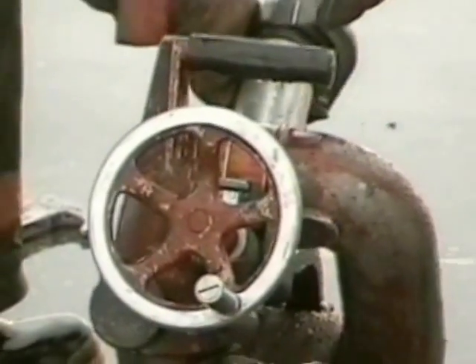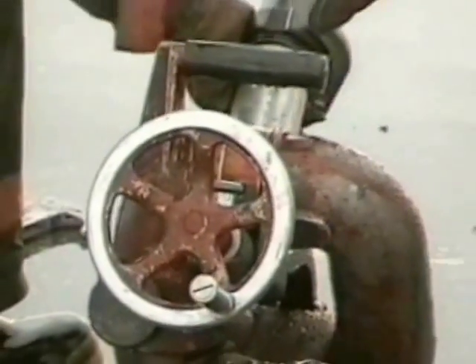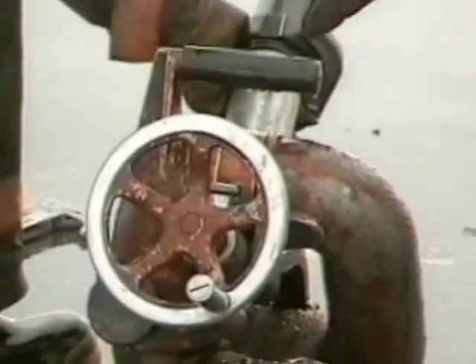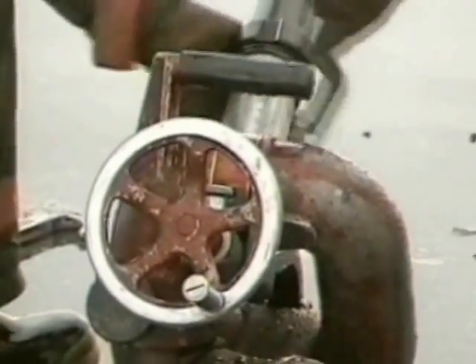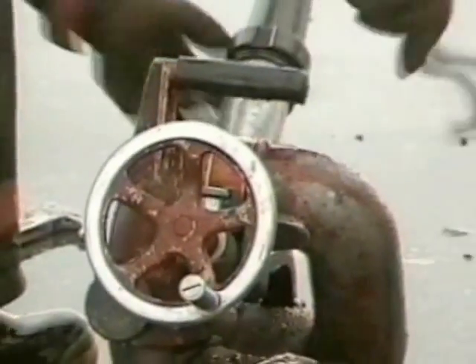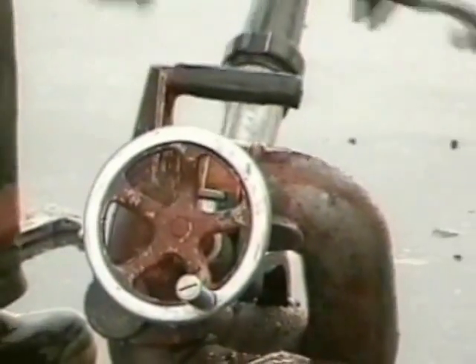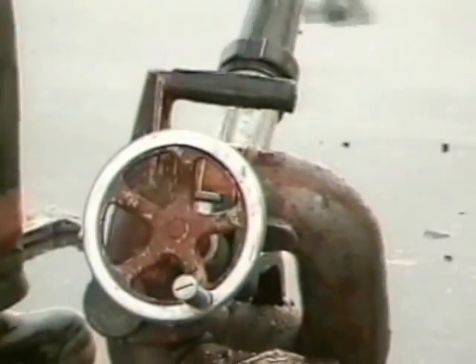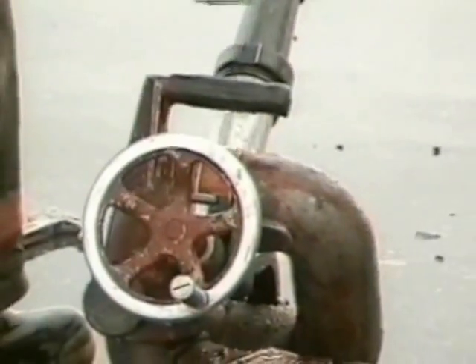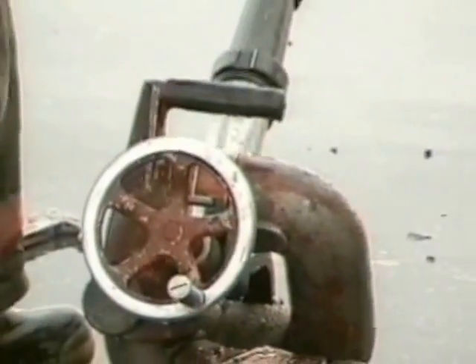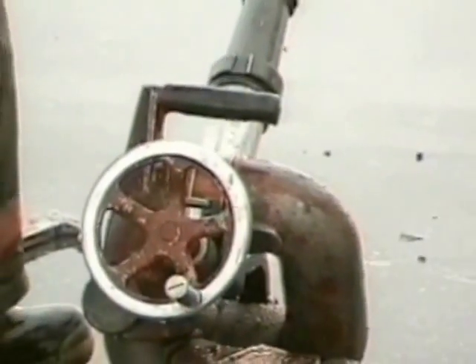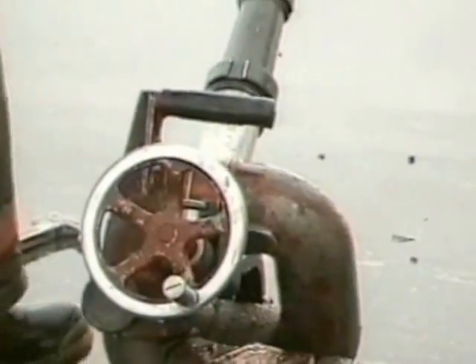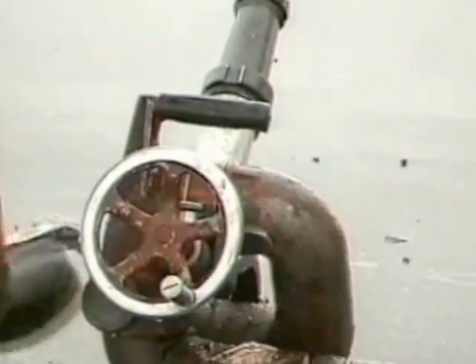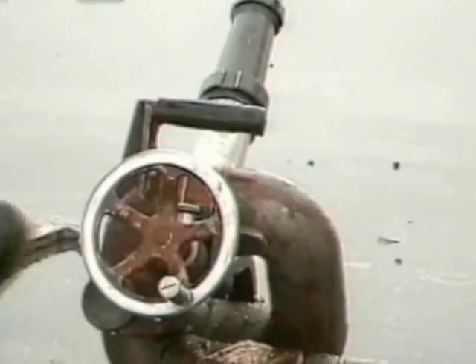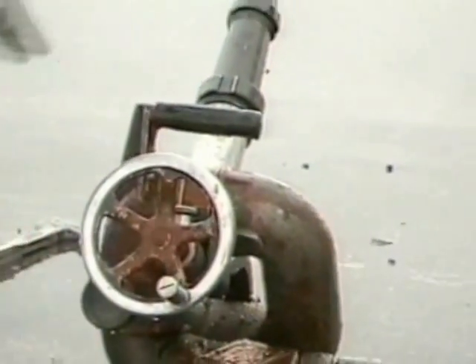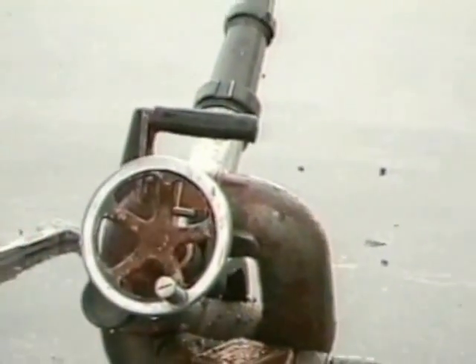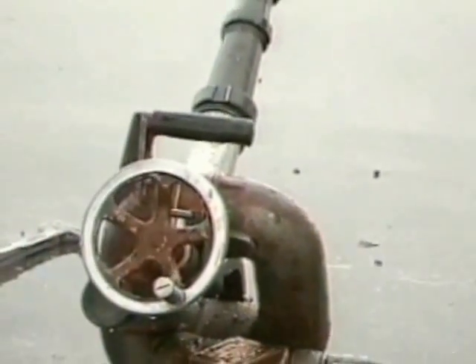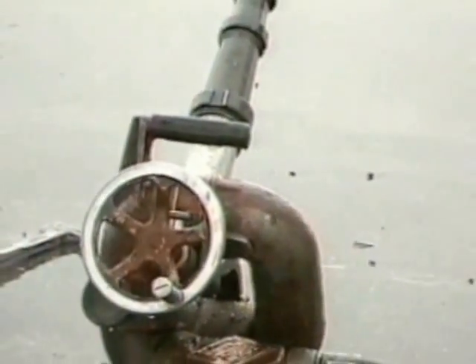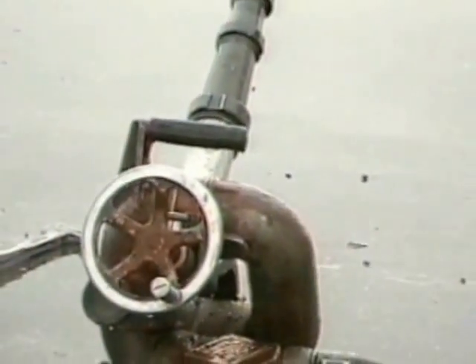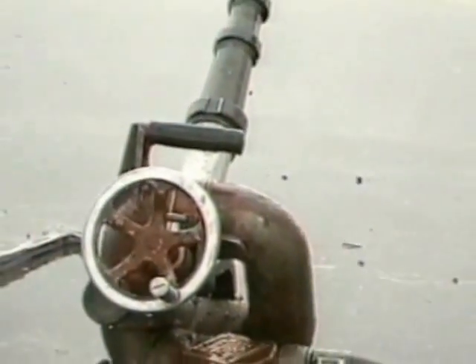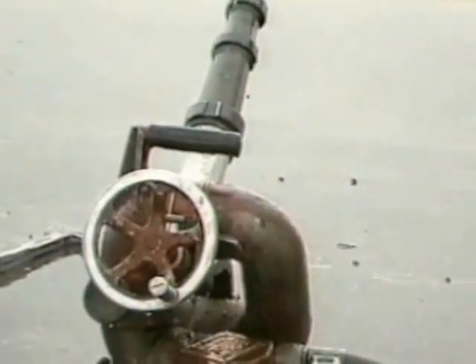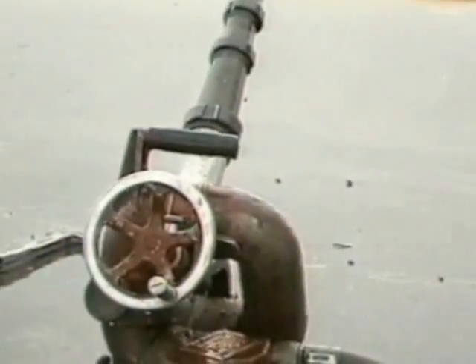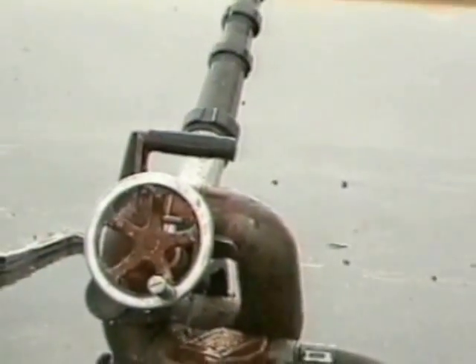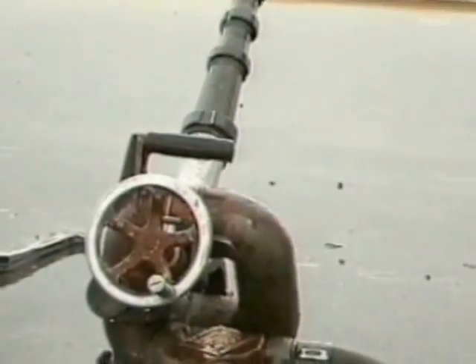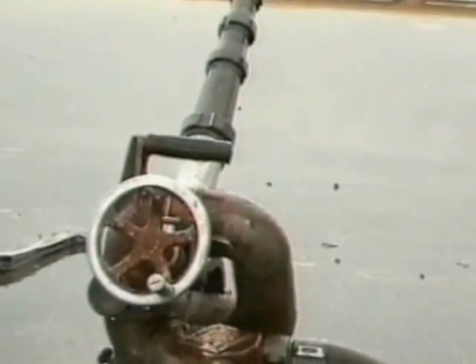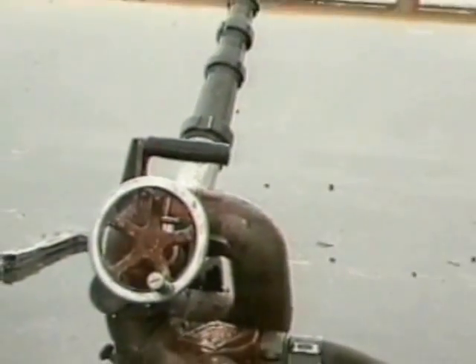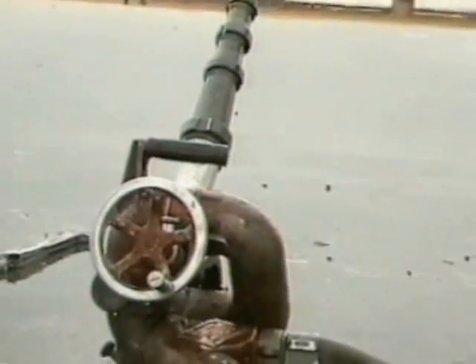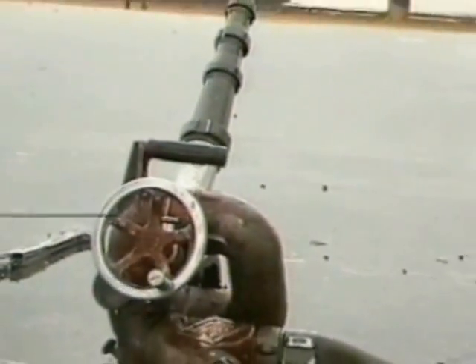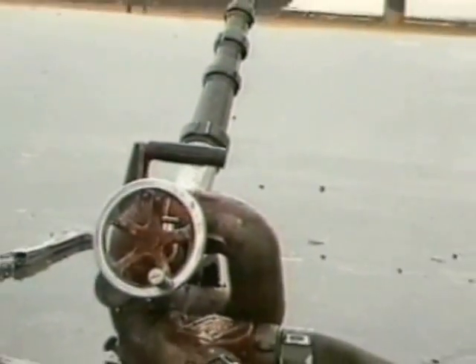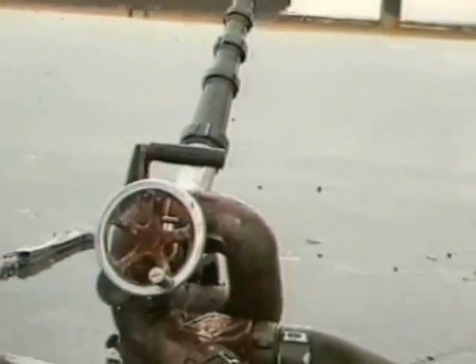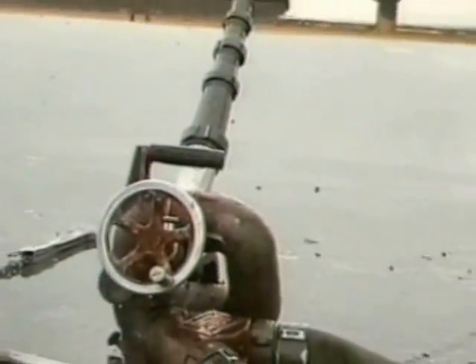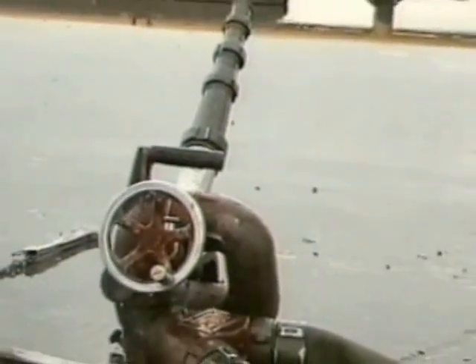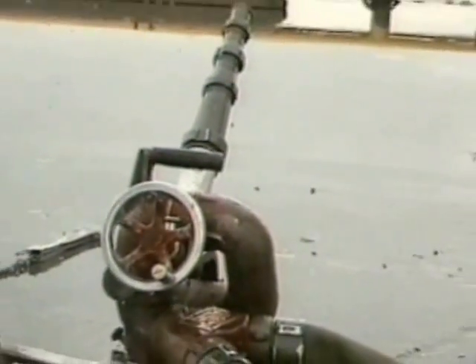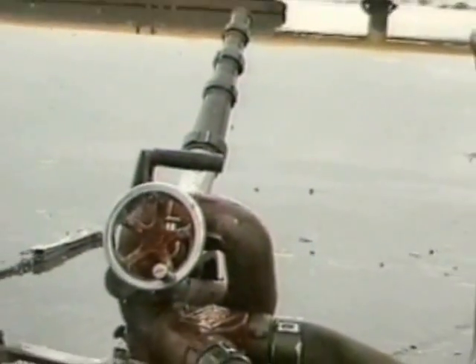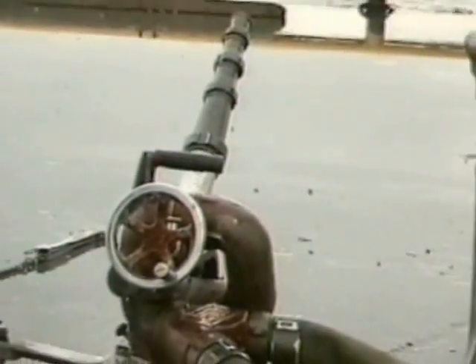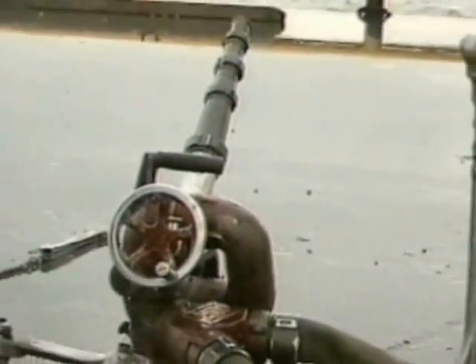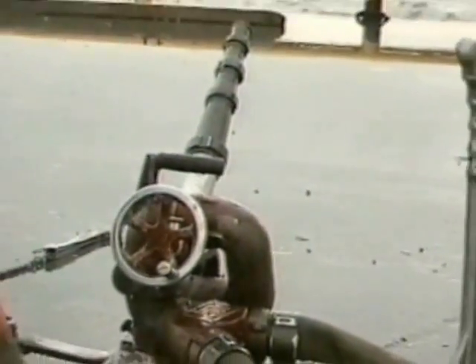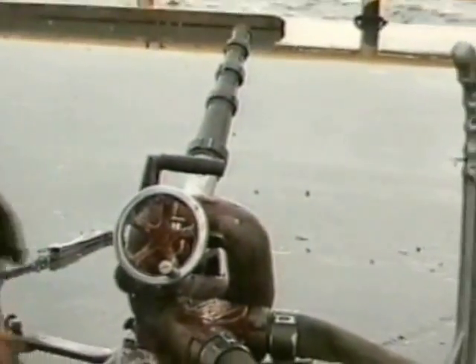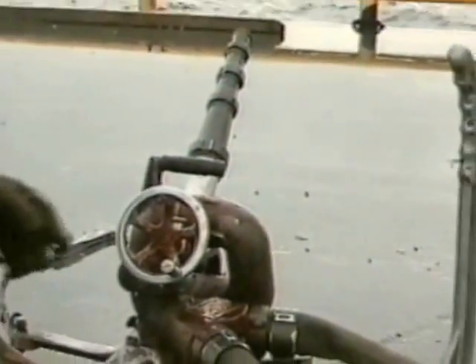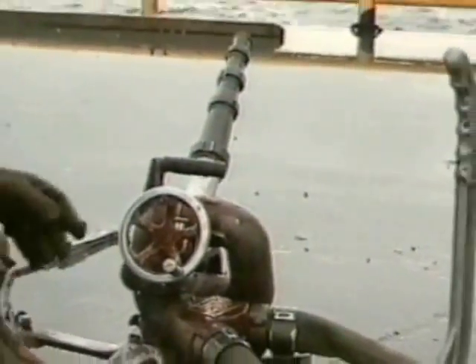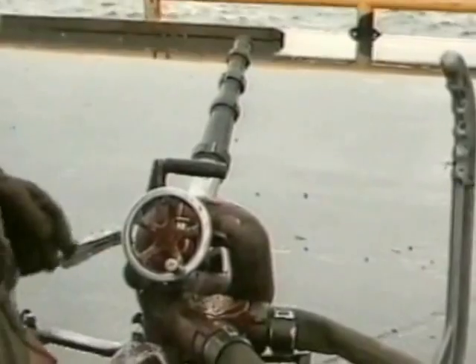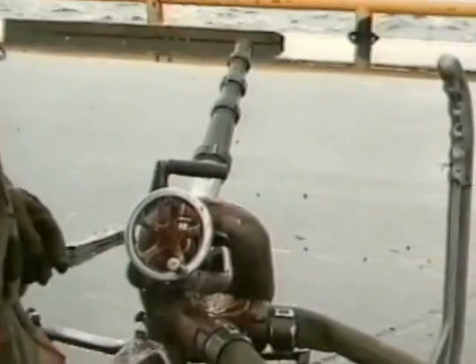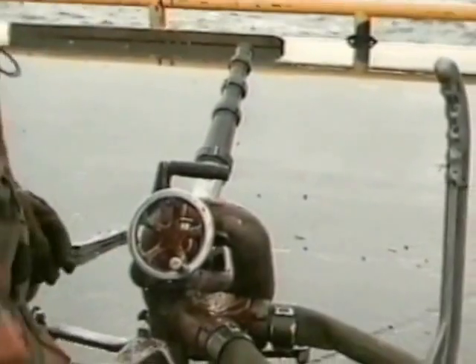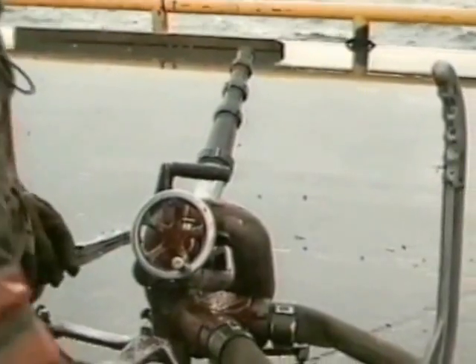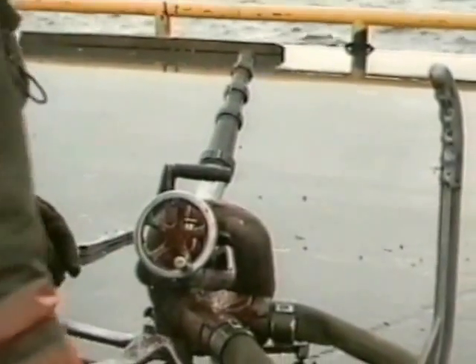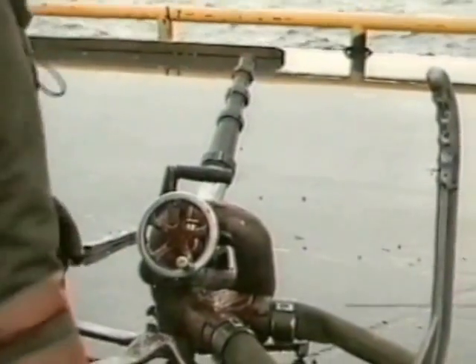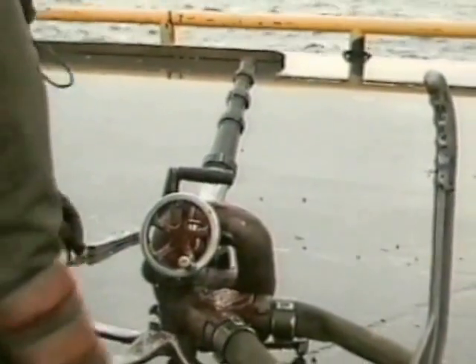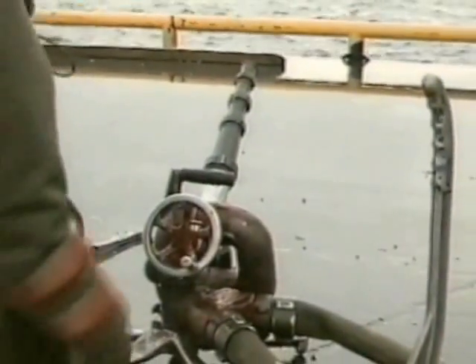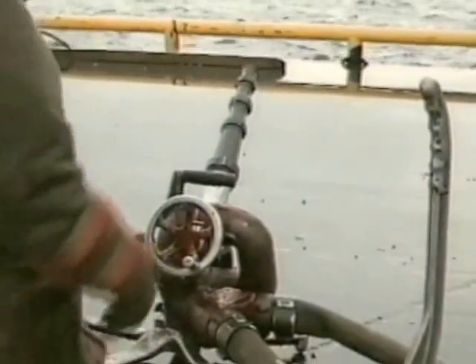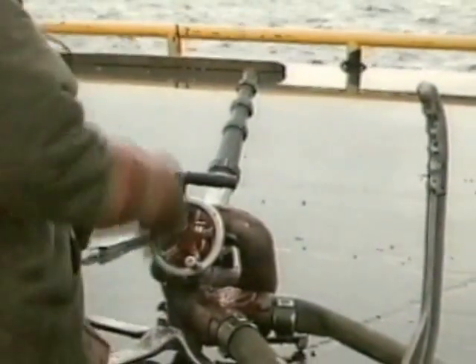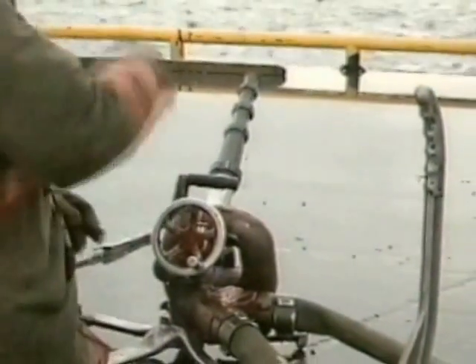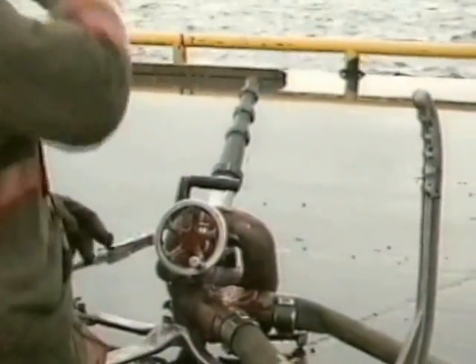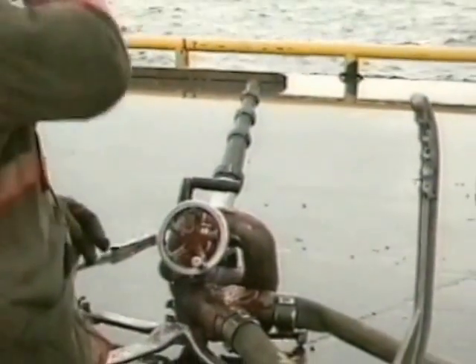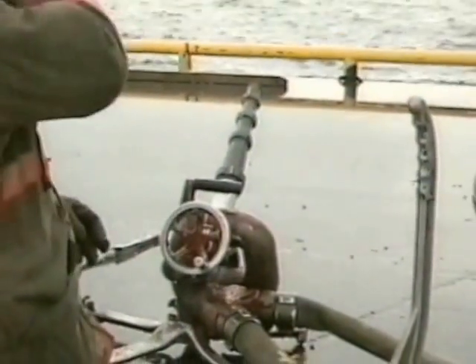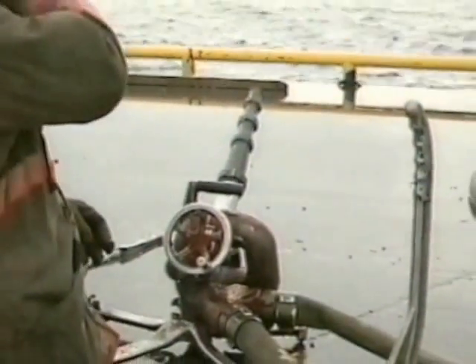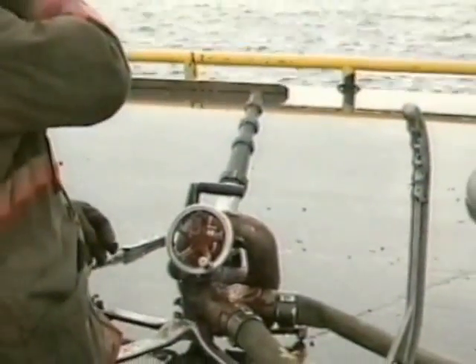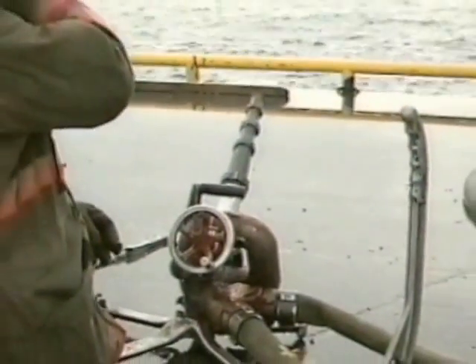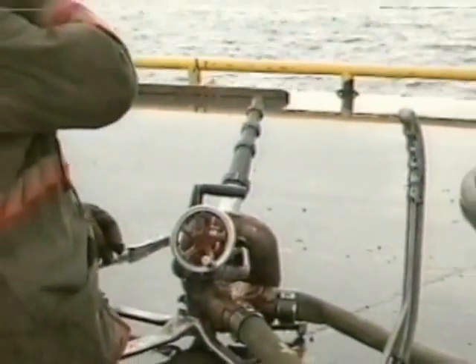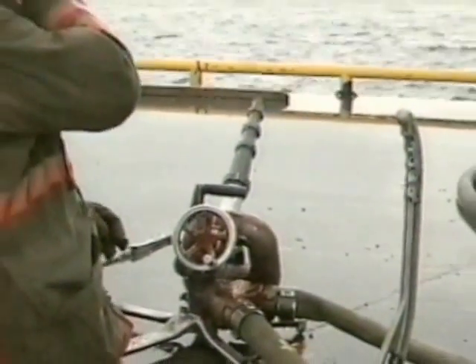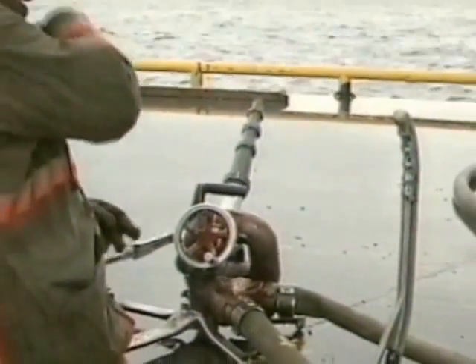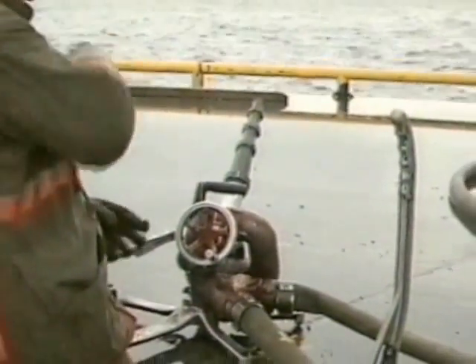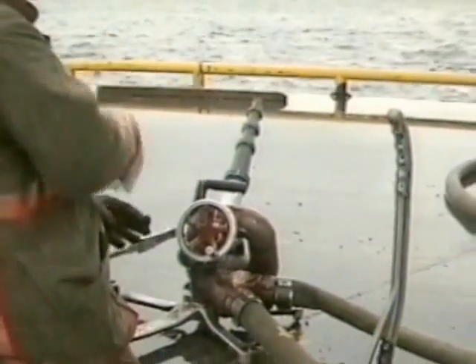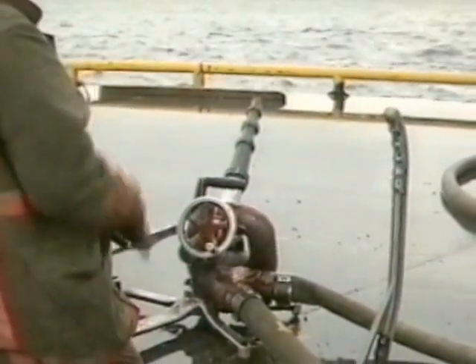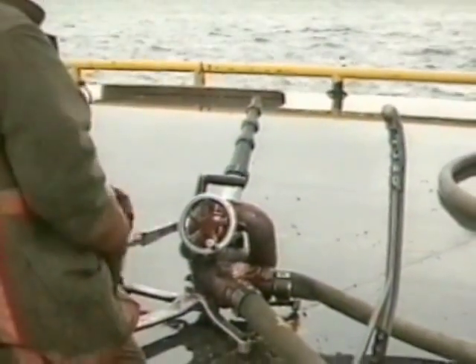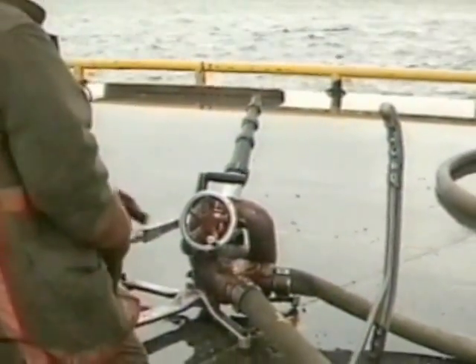This is called a monitor. A monitor helps the firefighters shoot the water farther to put out a big fire.